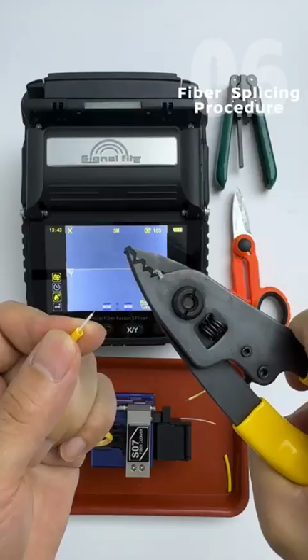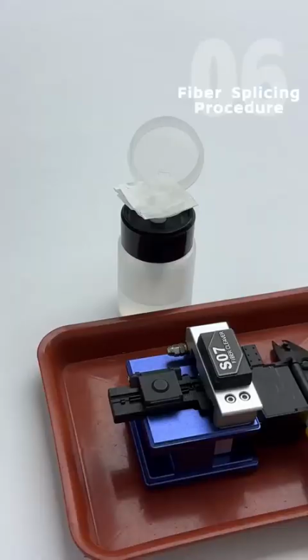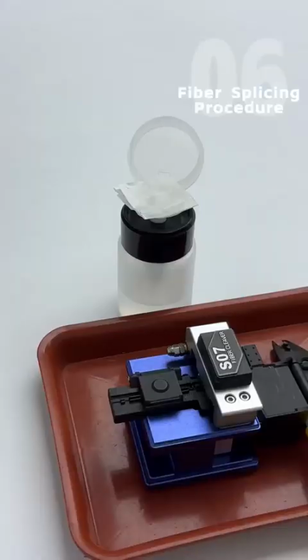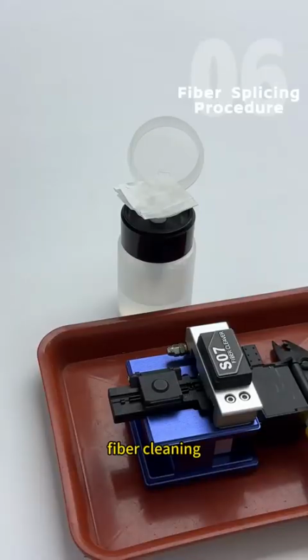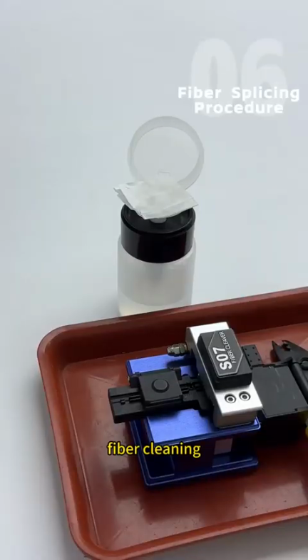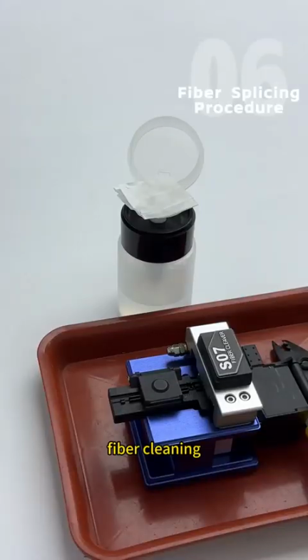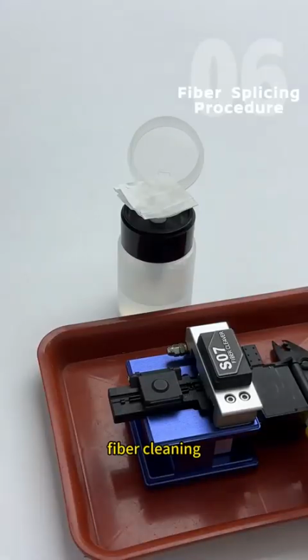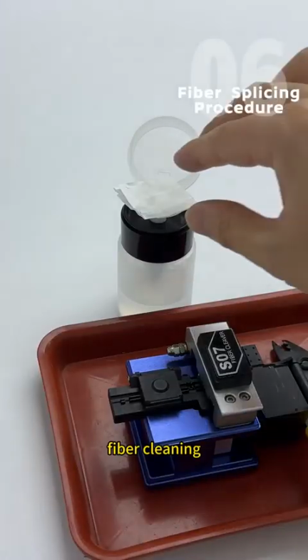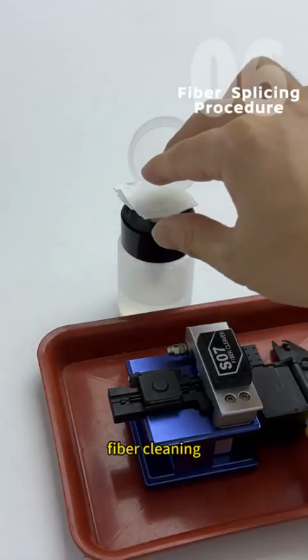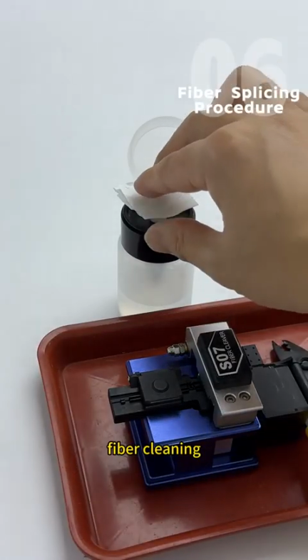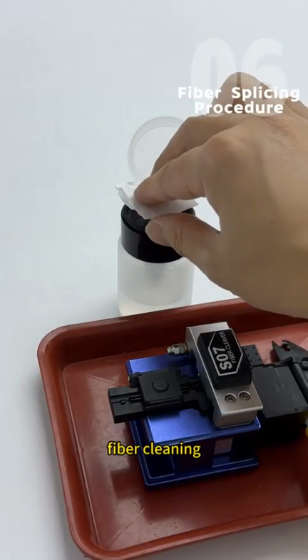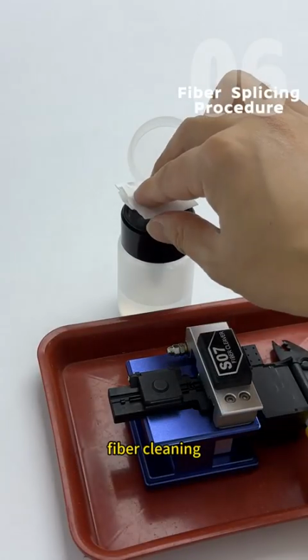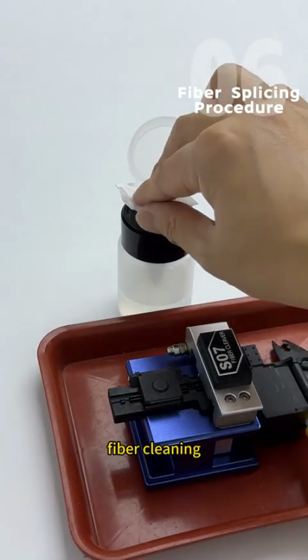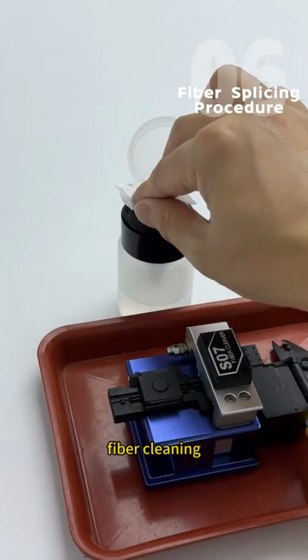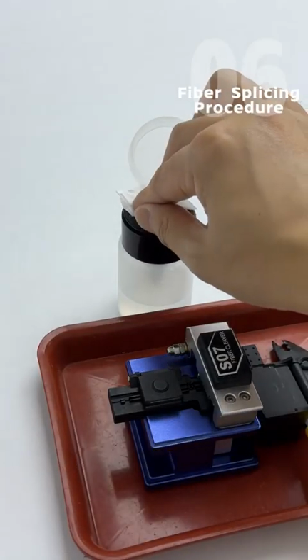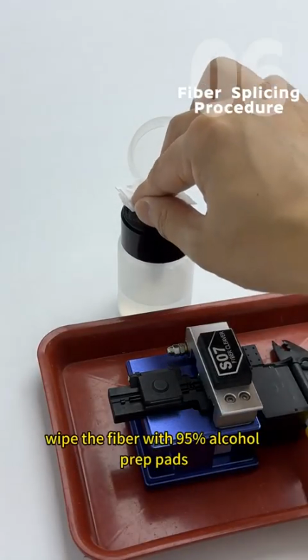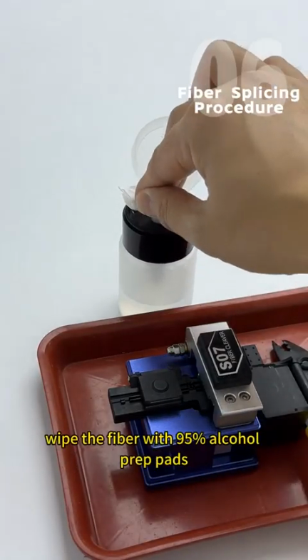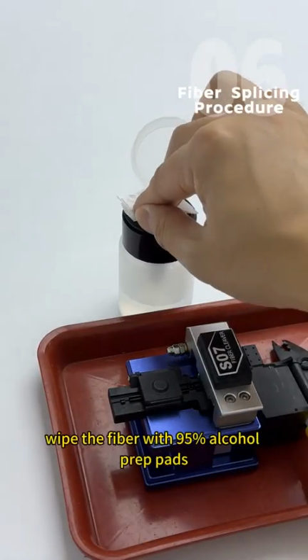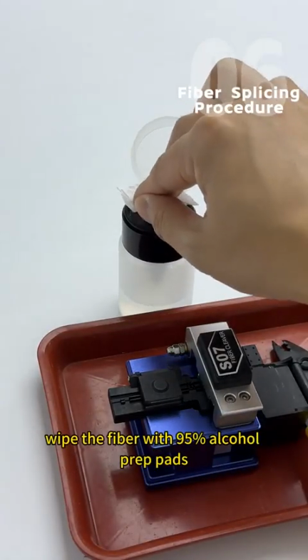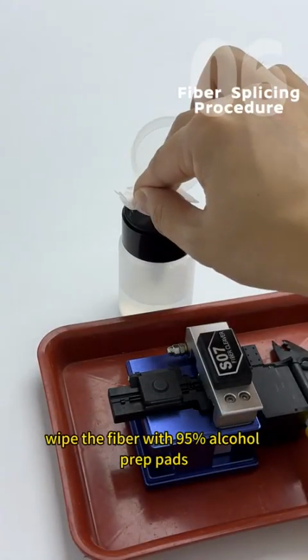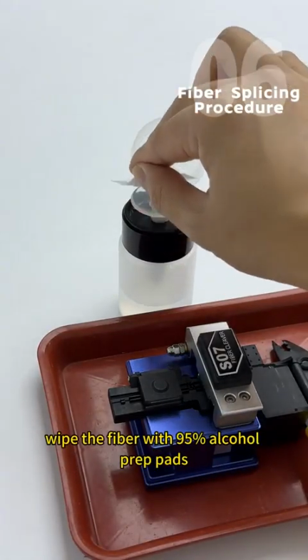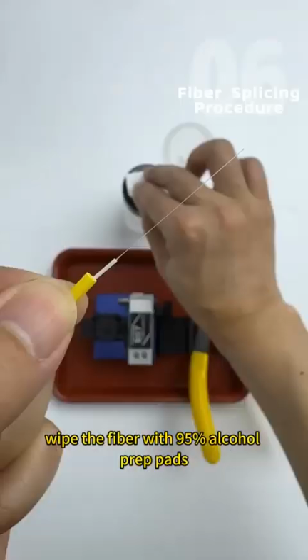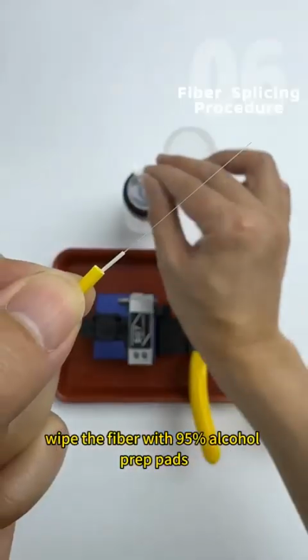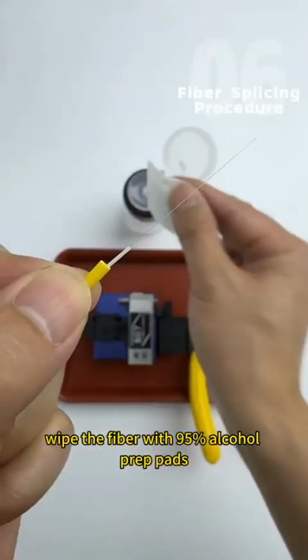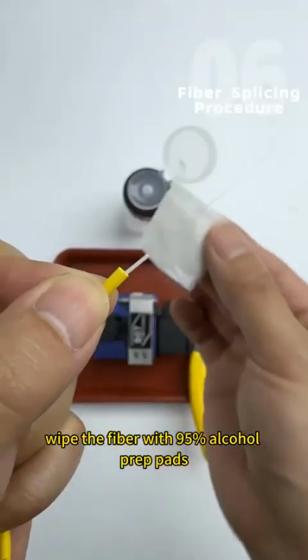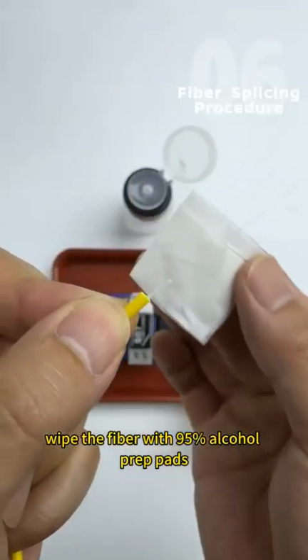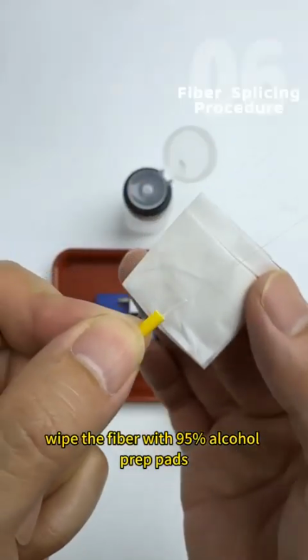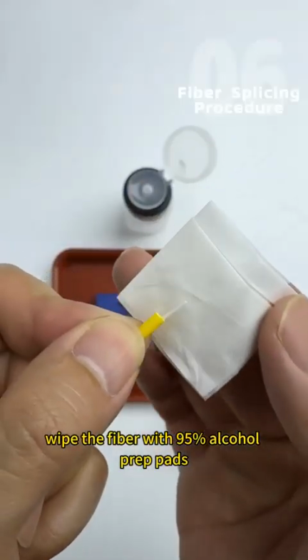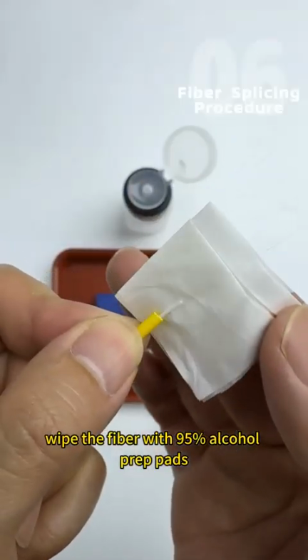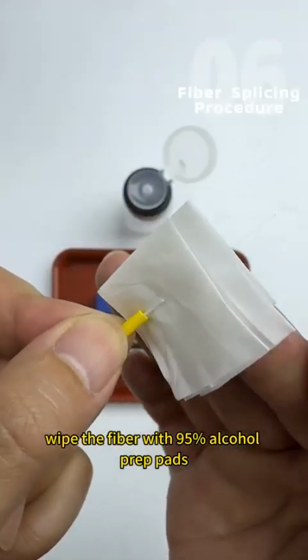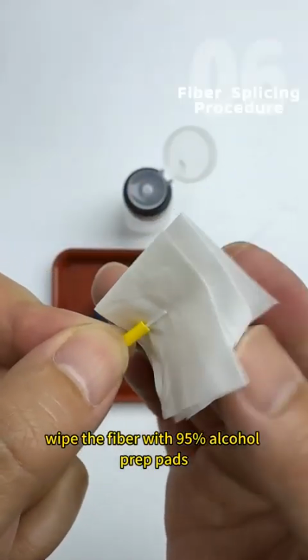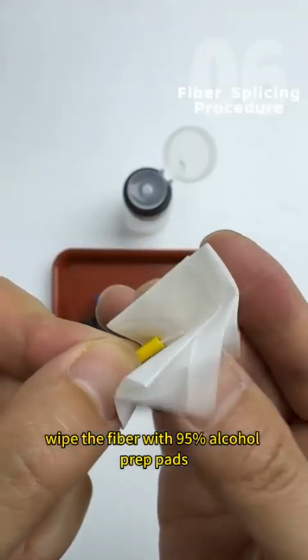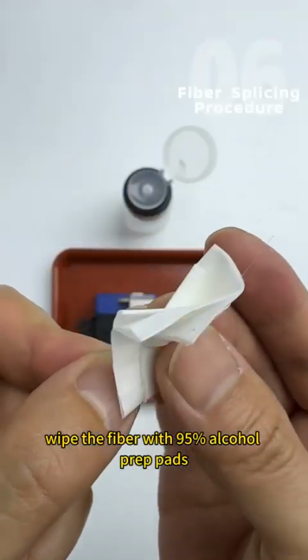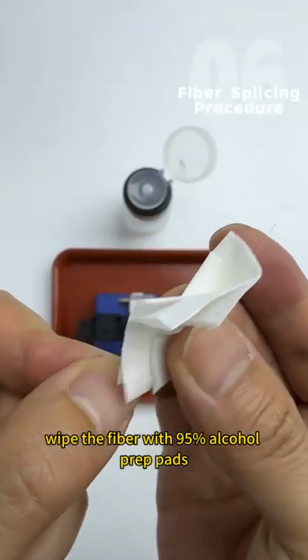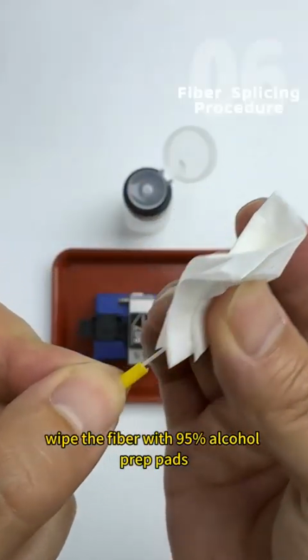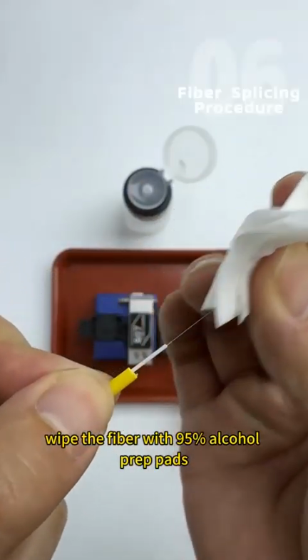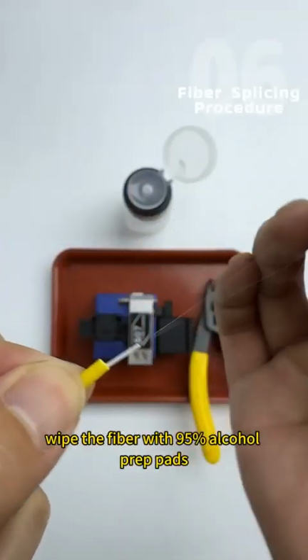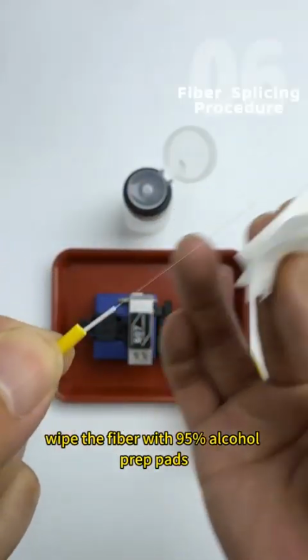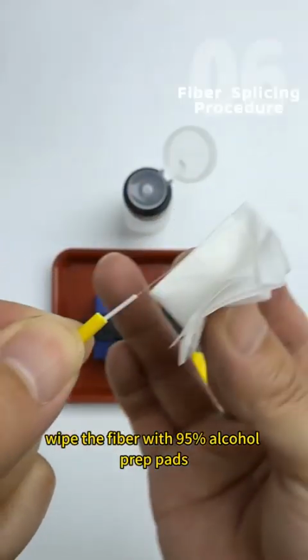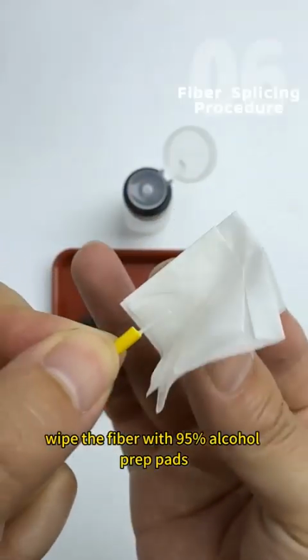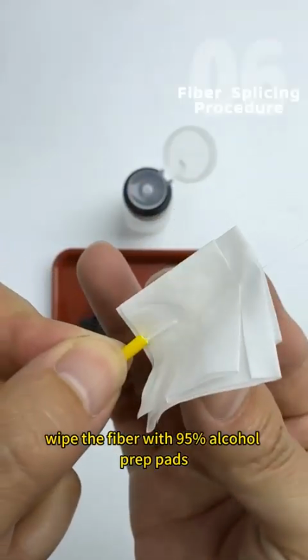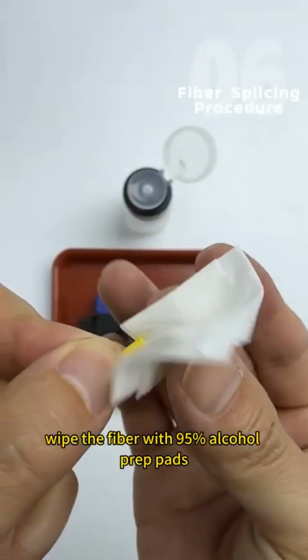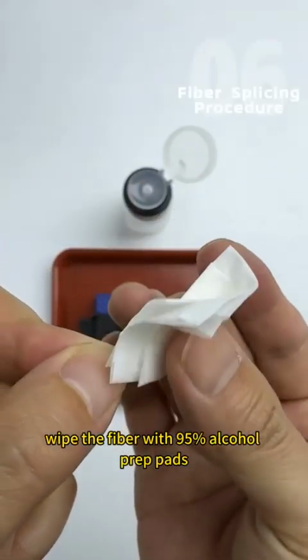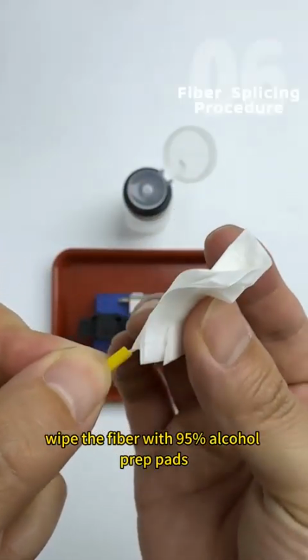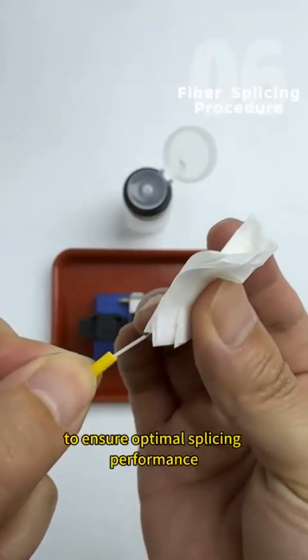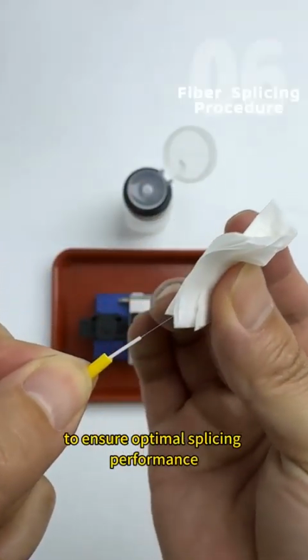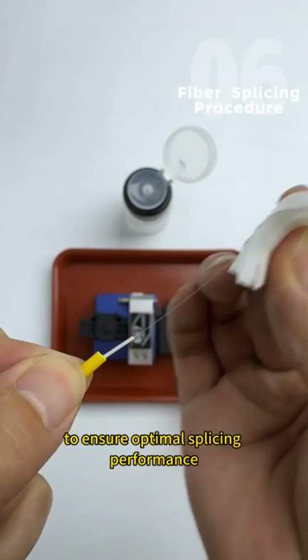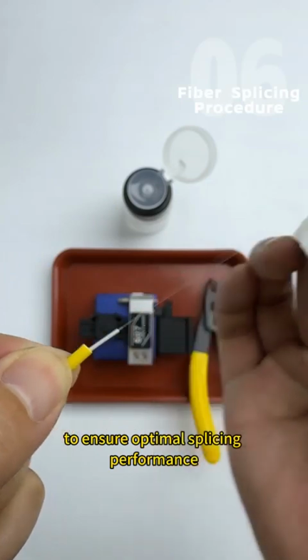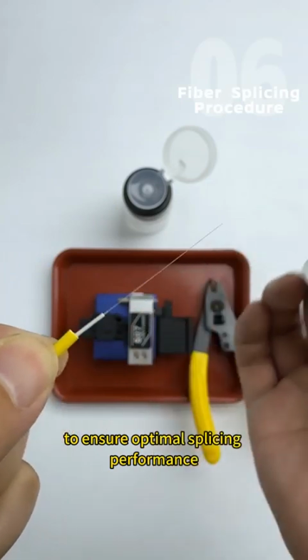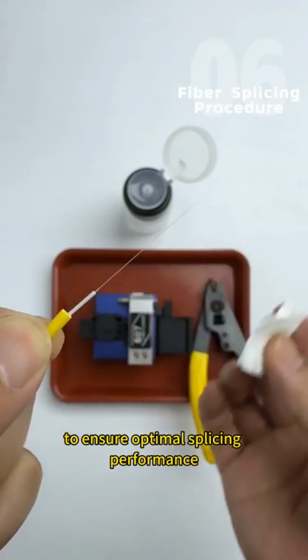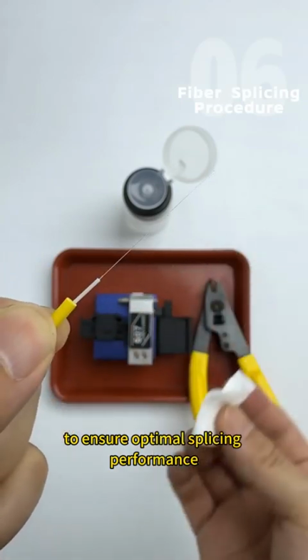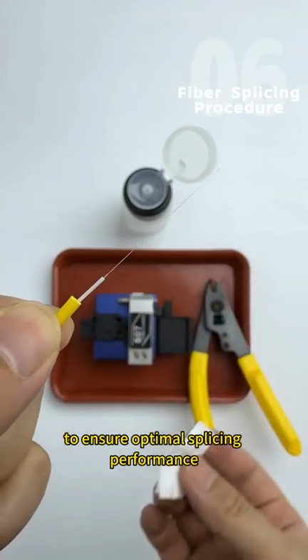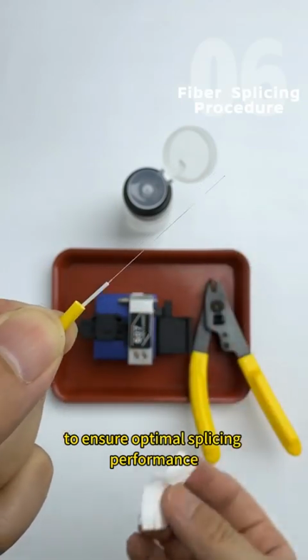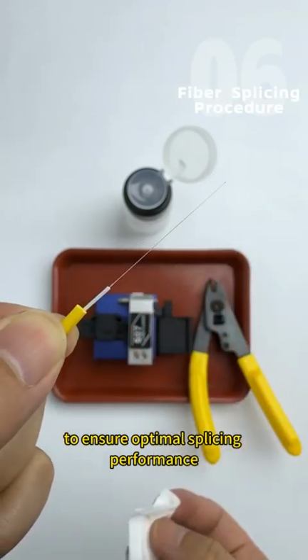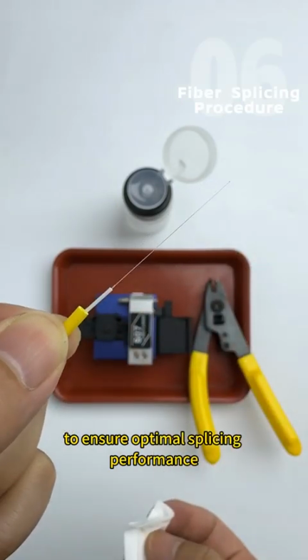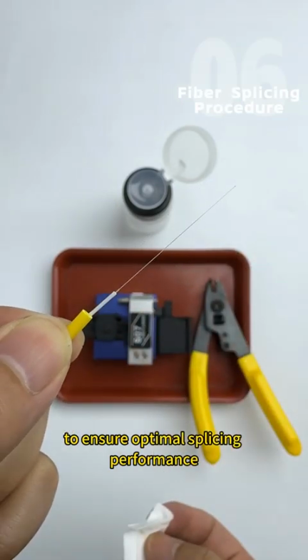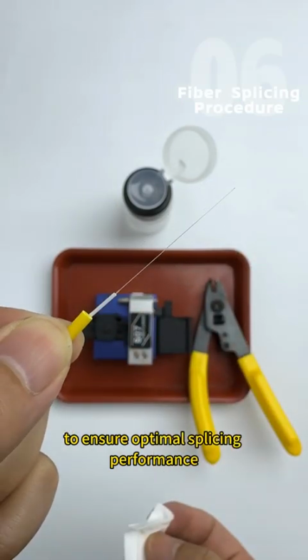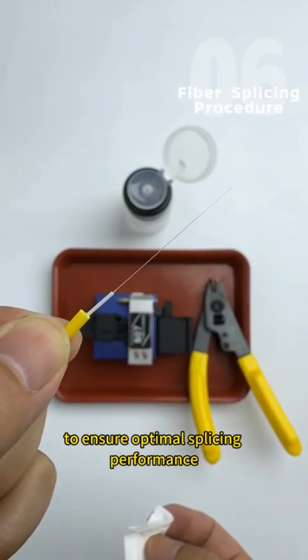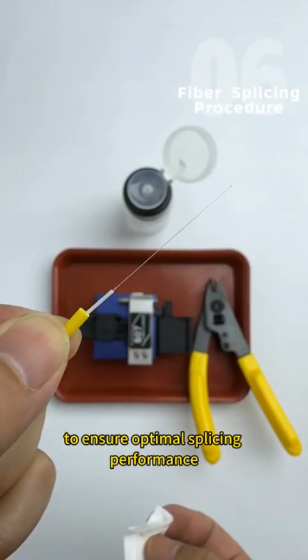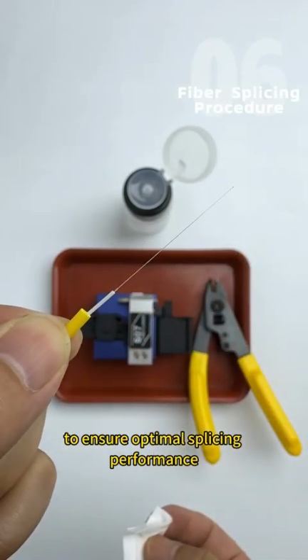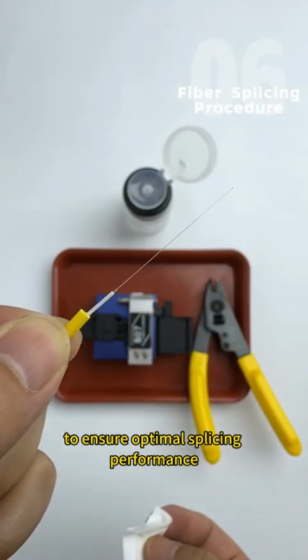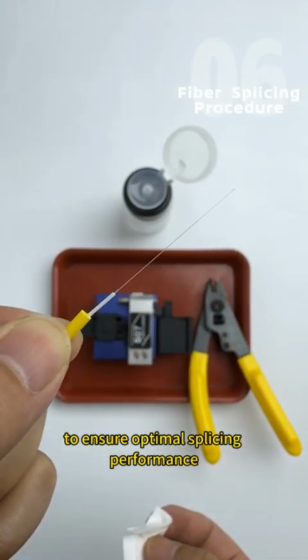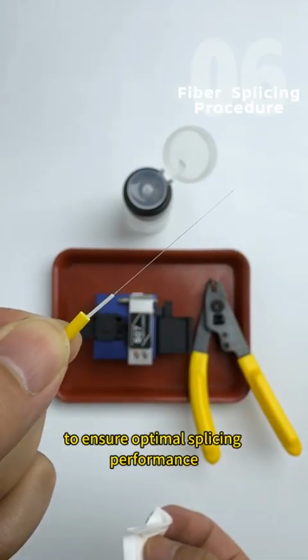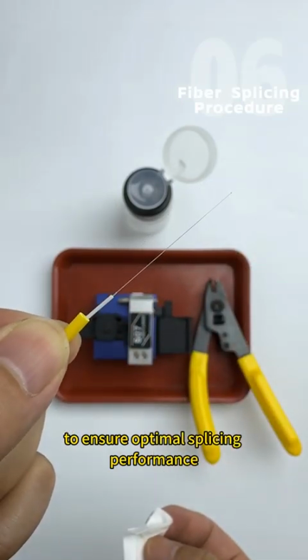Fiber cleaning: Wipe the fiber with 95% alcohol prep pads to ensure optimal splicing performance.